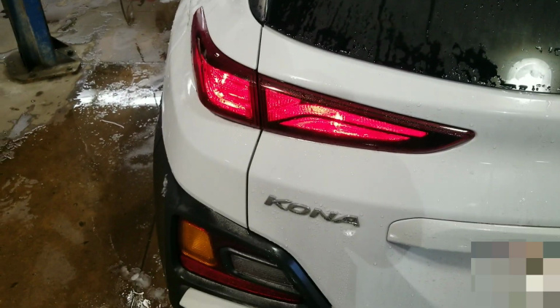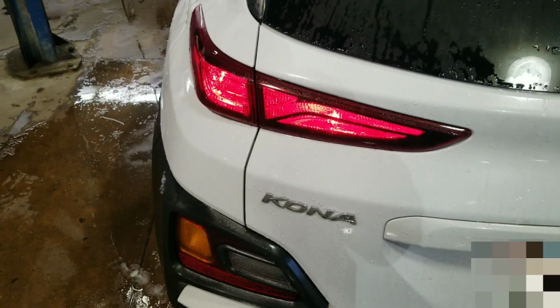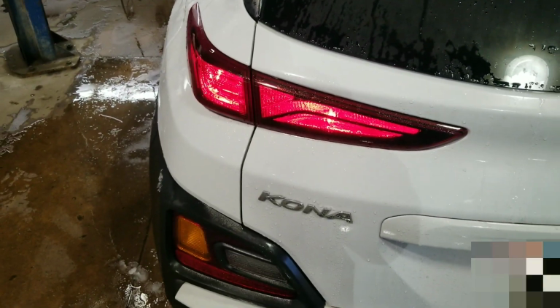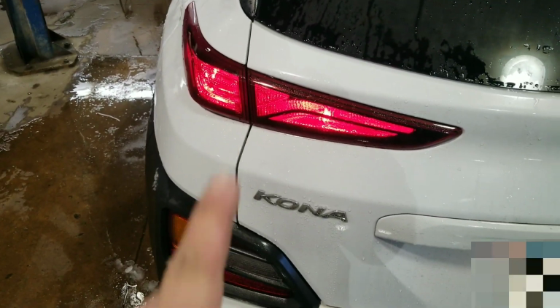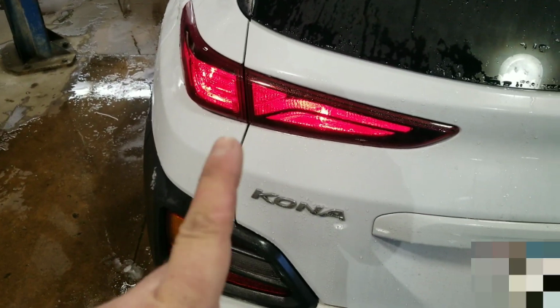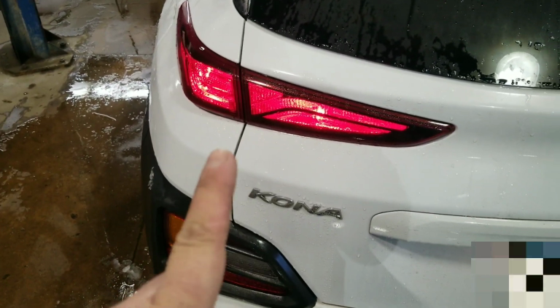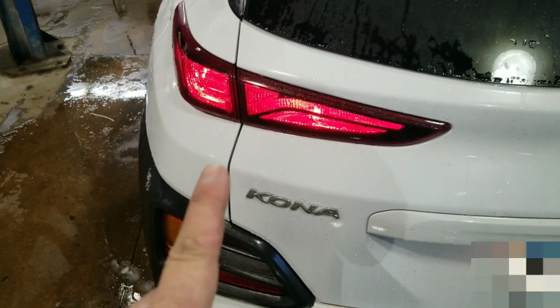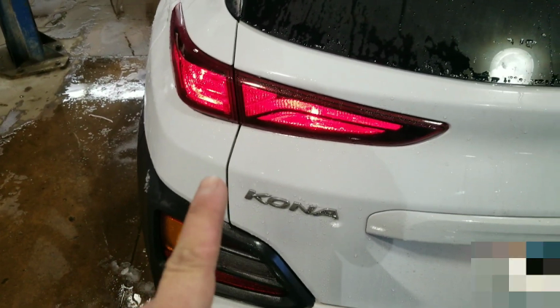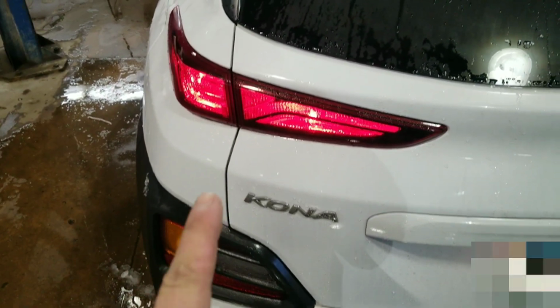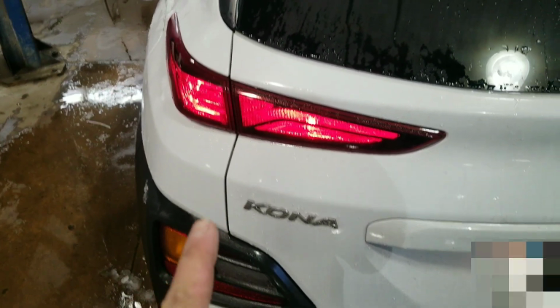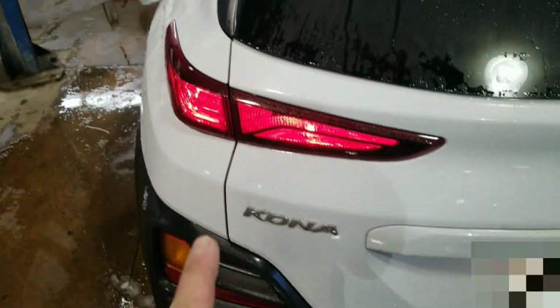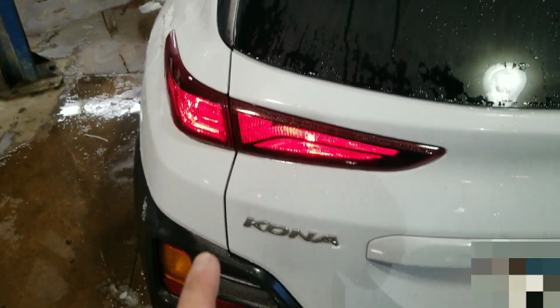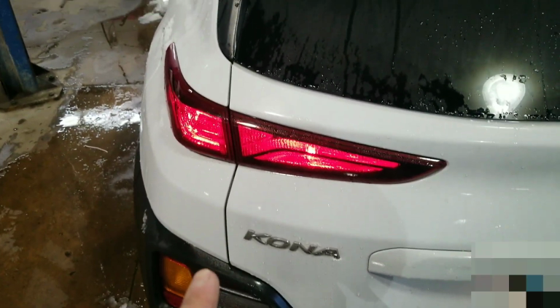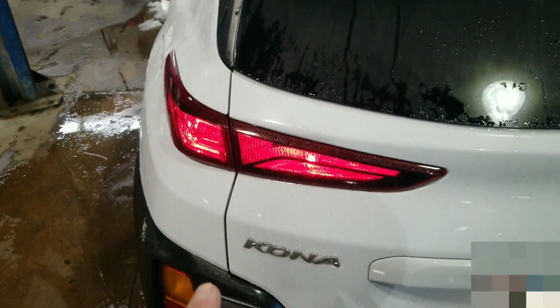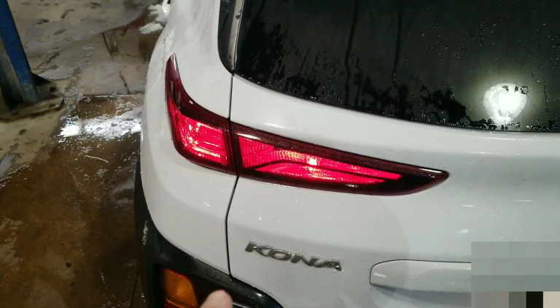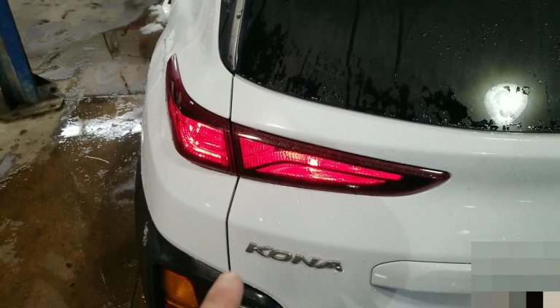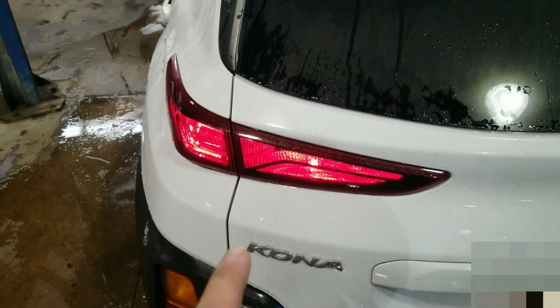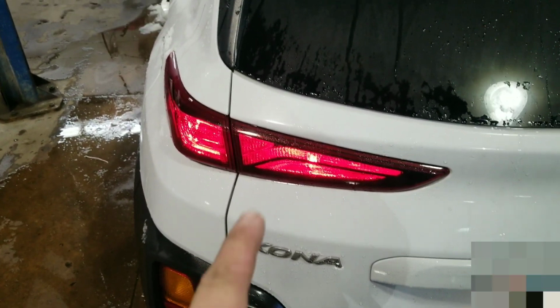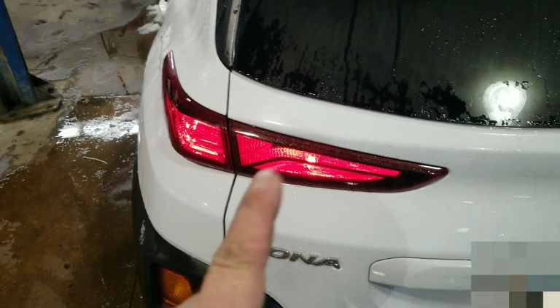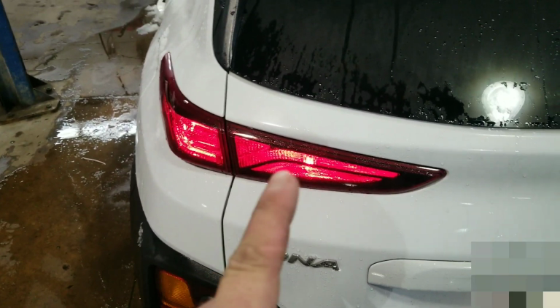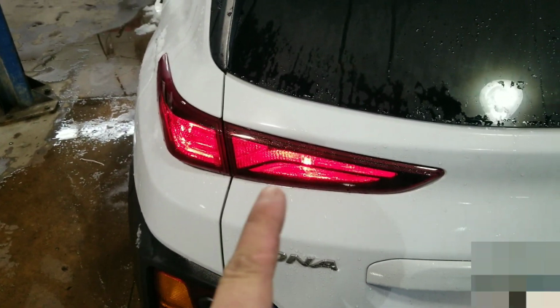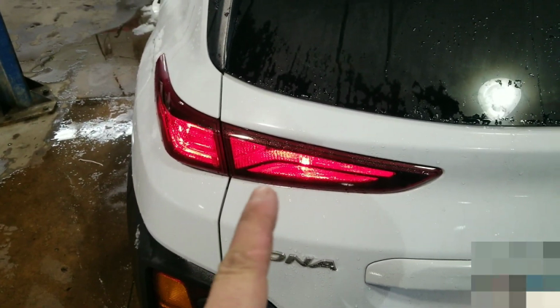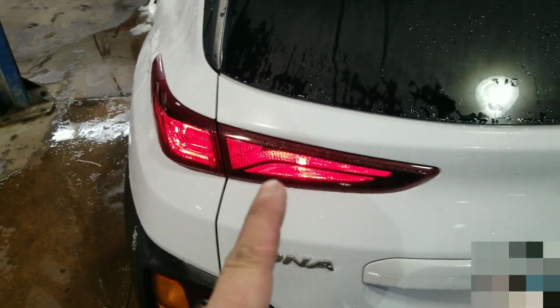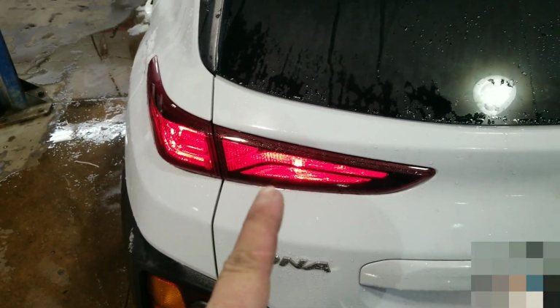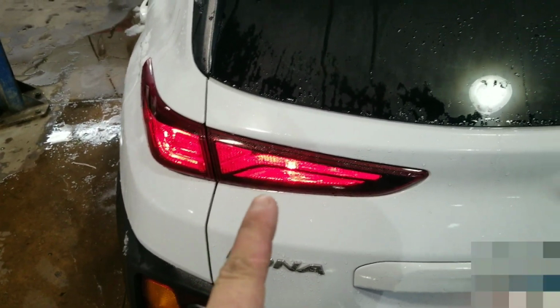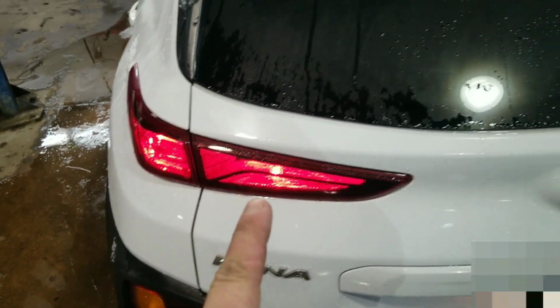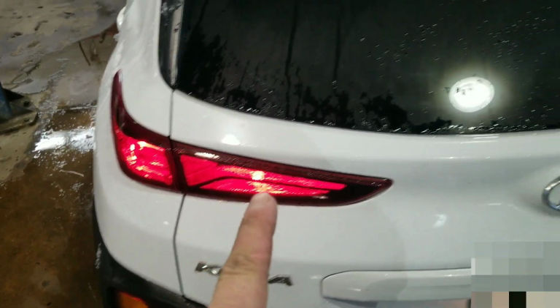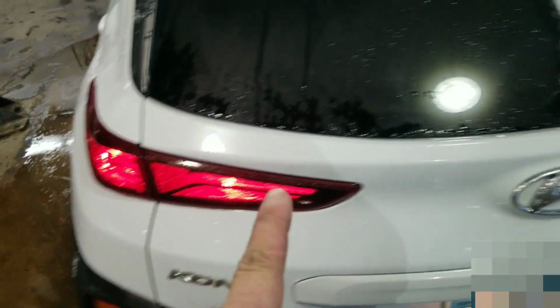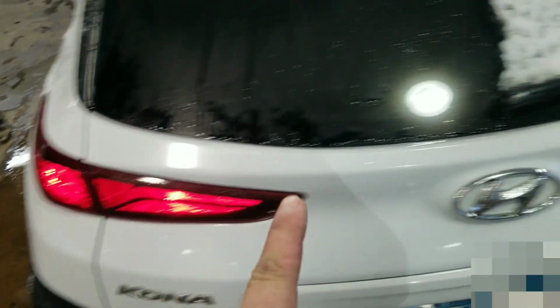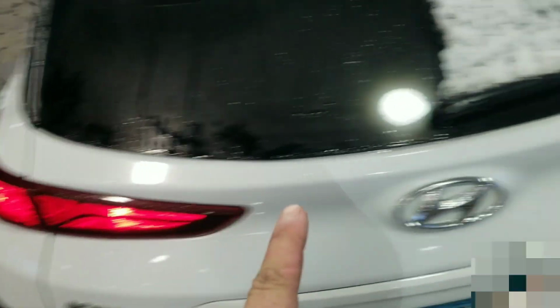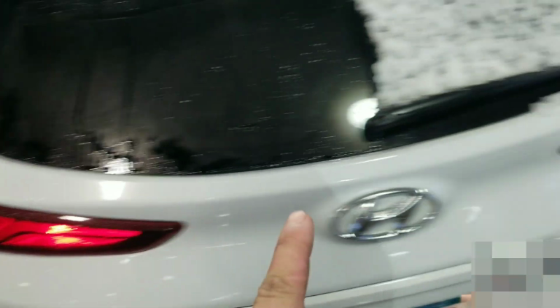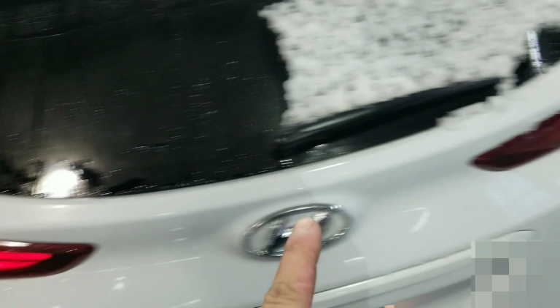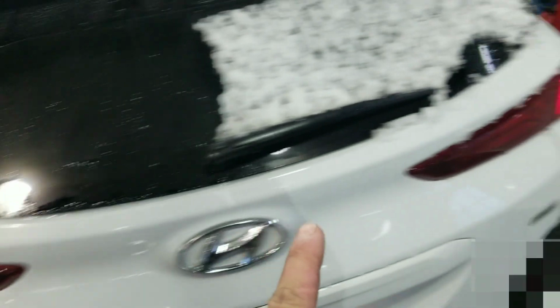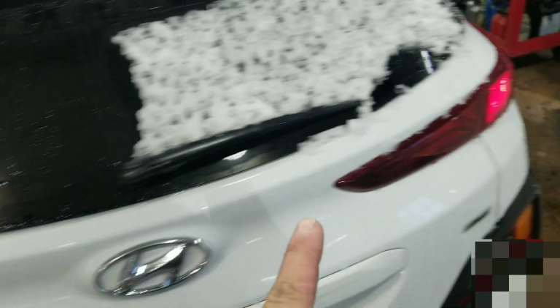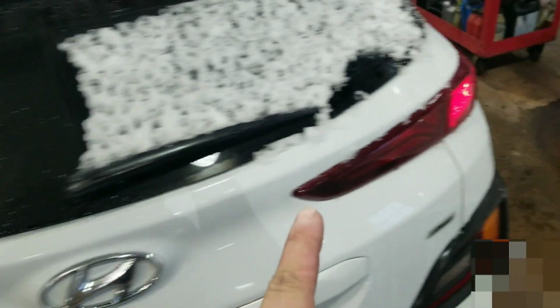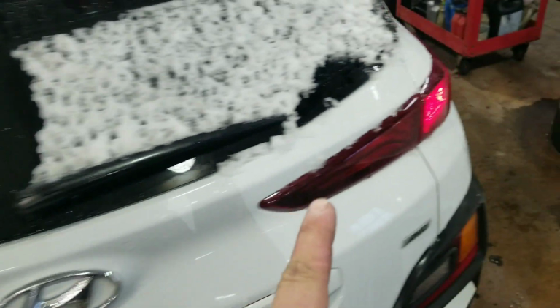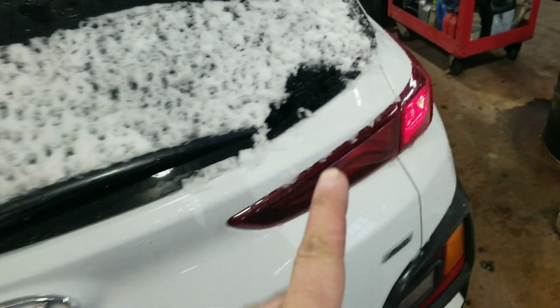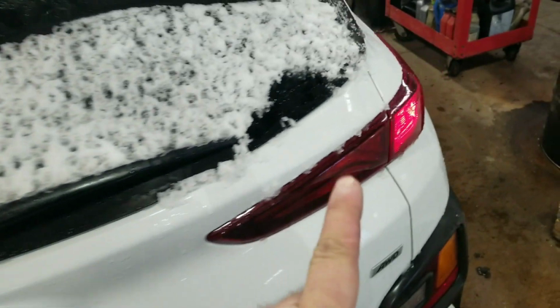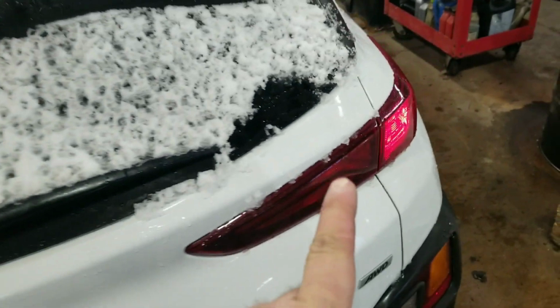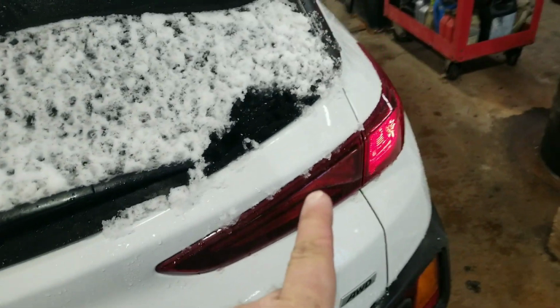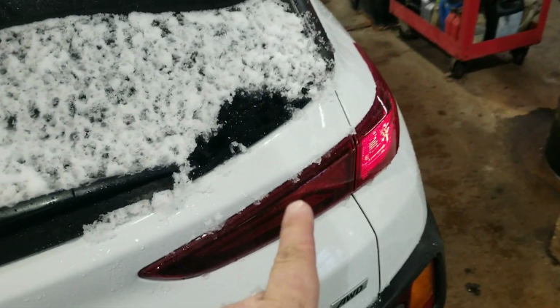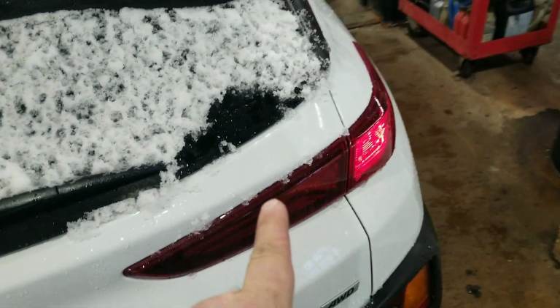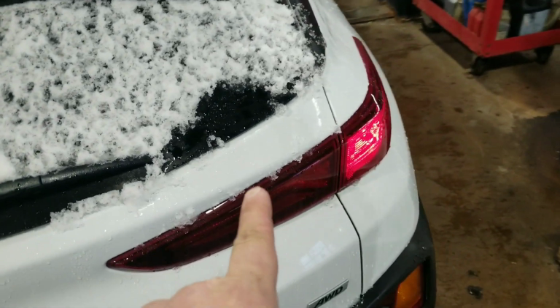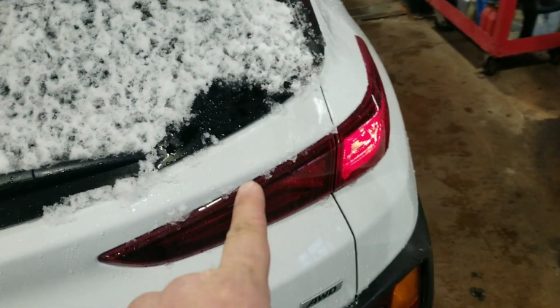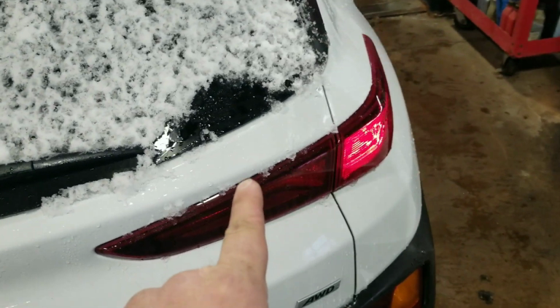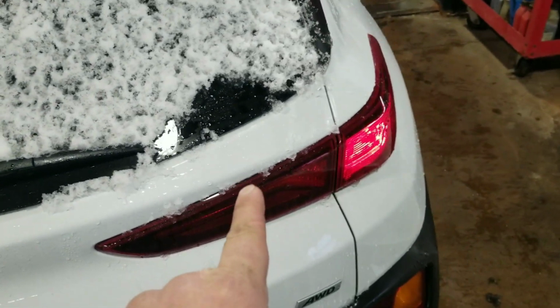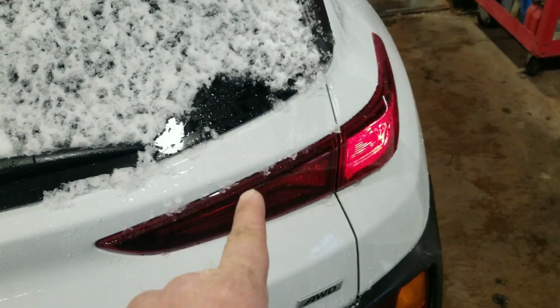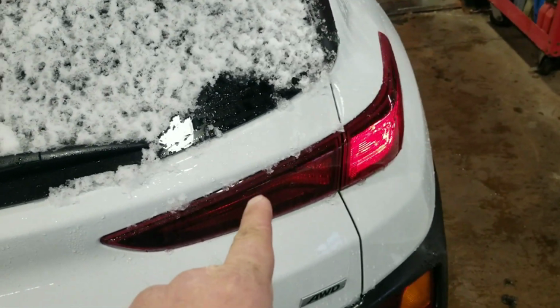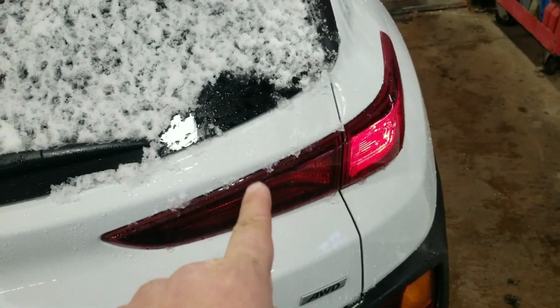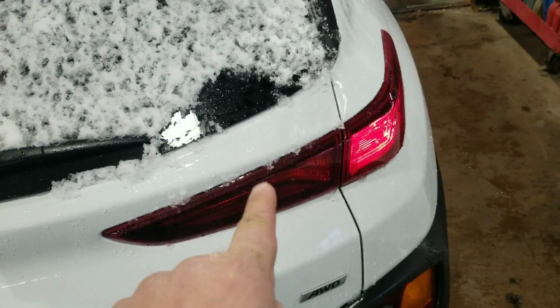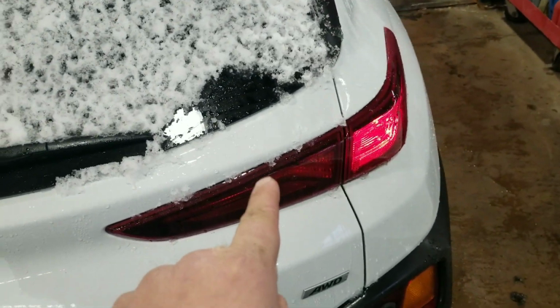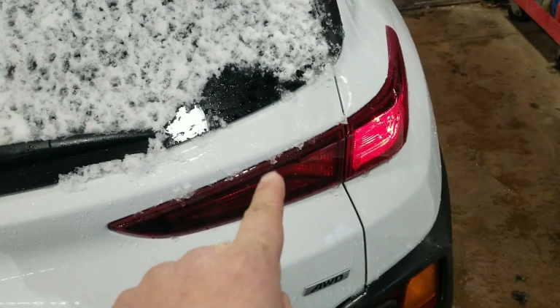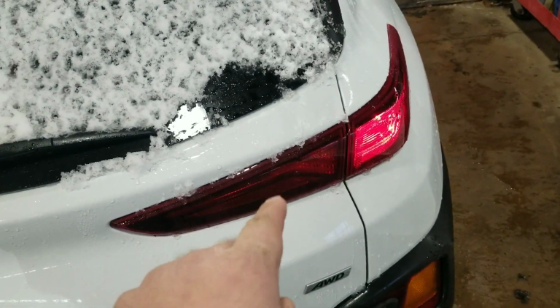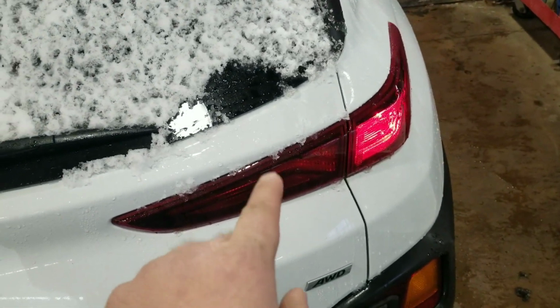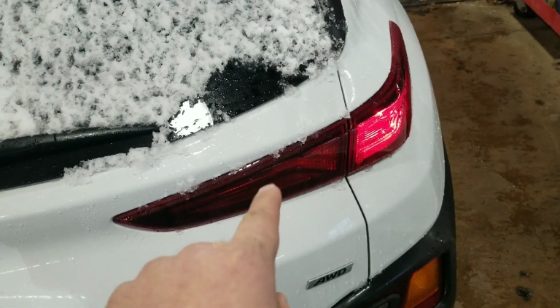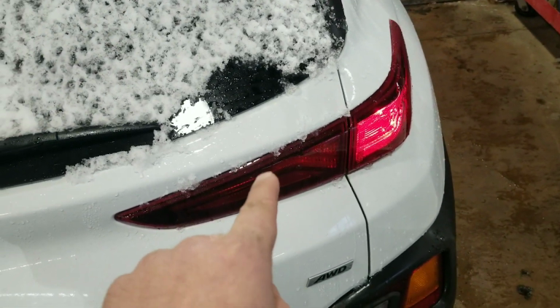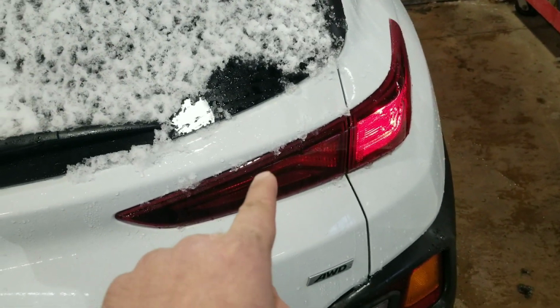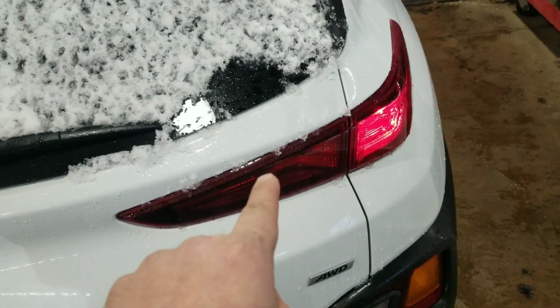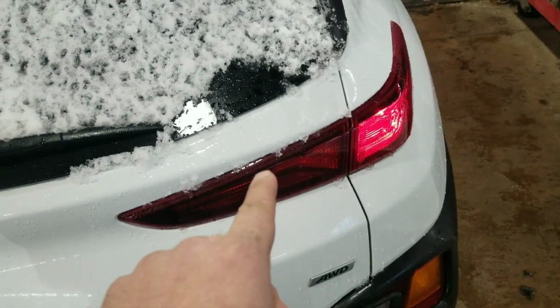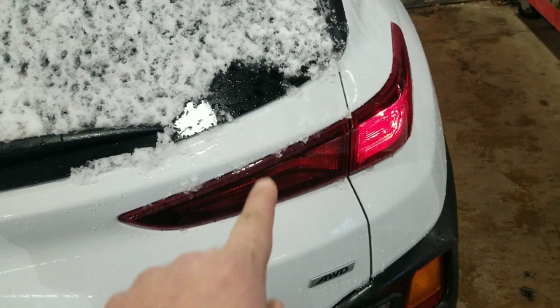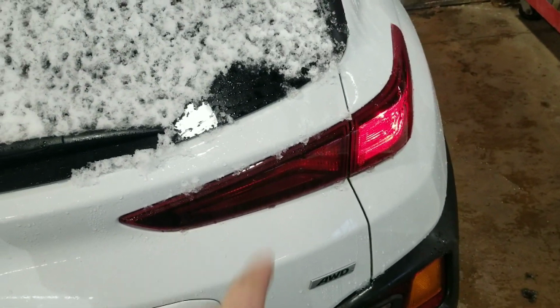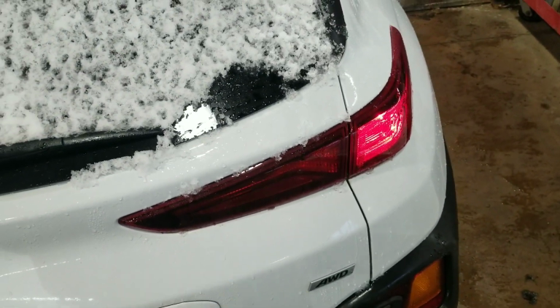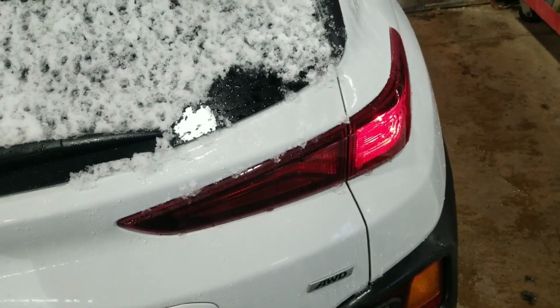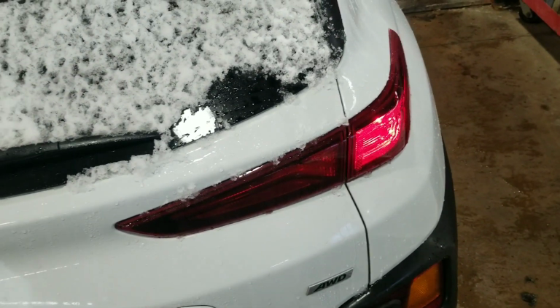Today I've got a Kona and I'm going to show you how to replace this bulb. We've got it out right here, so I'm going to show you how to replace this.